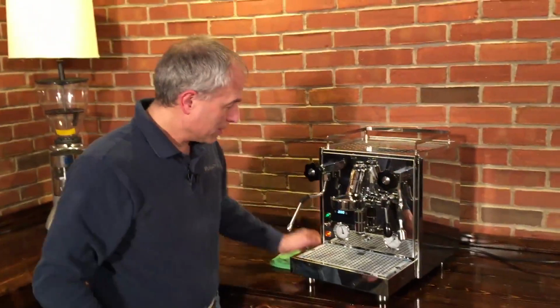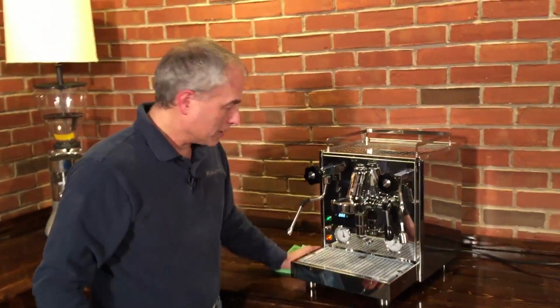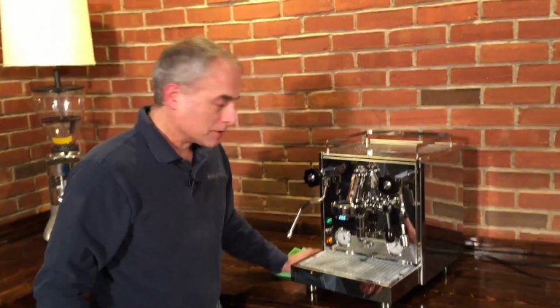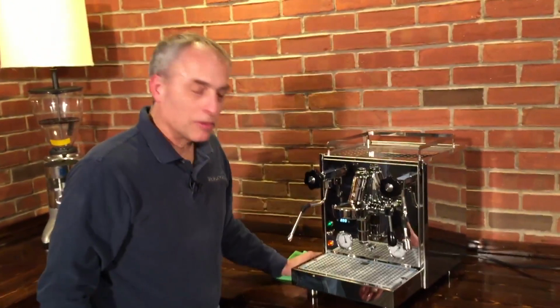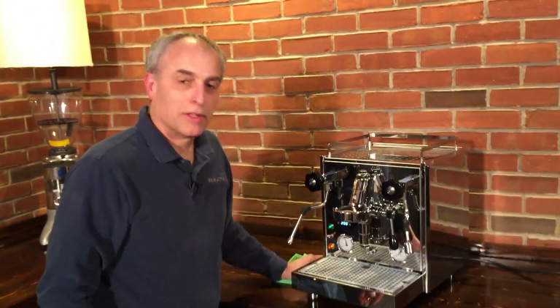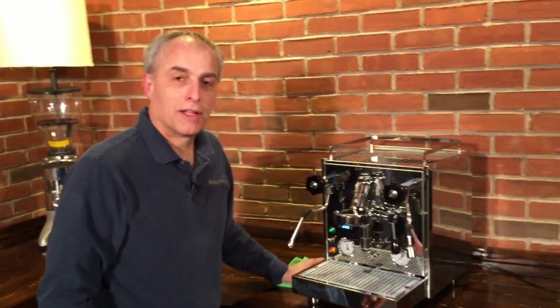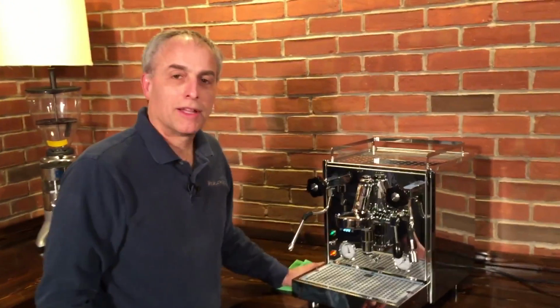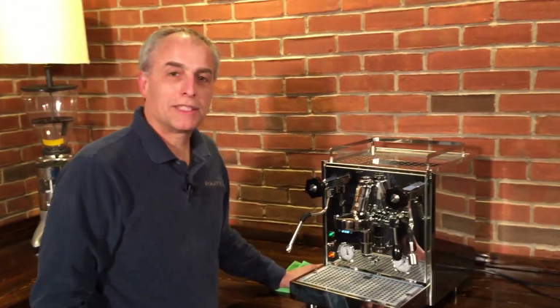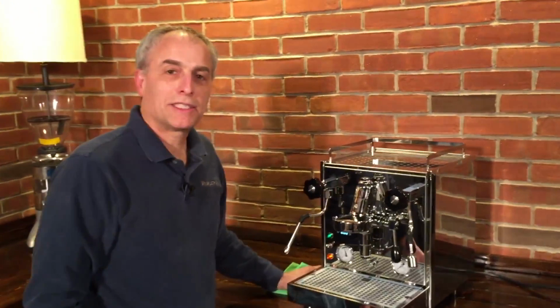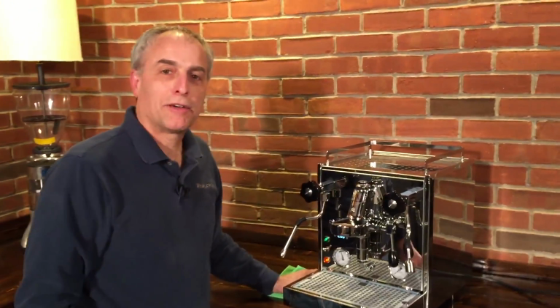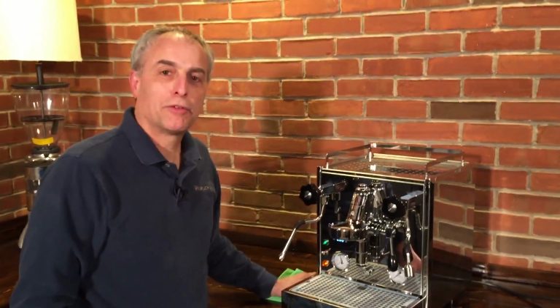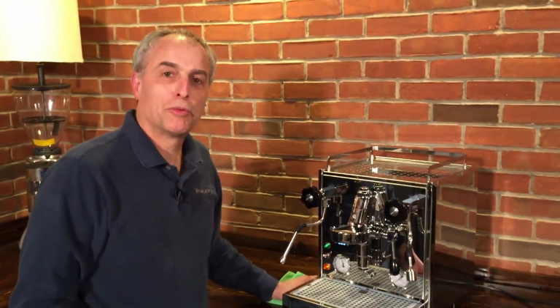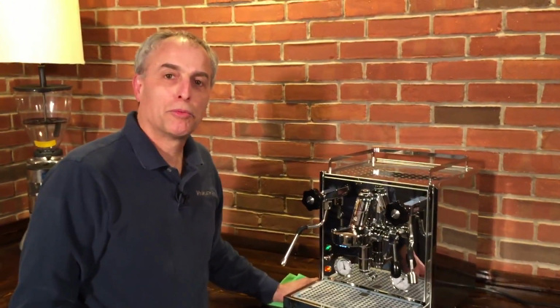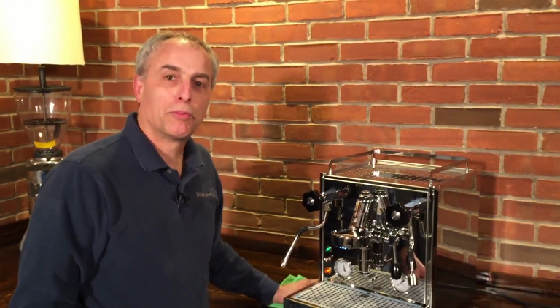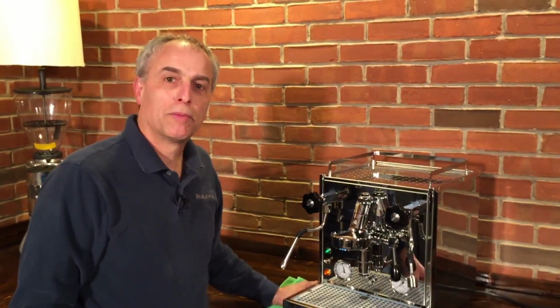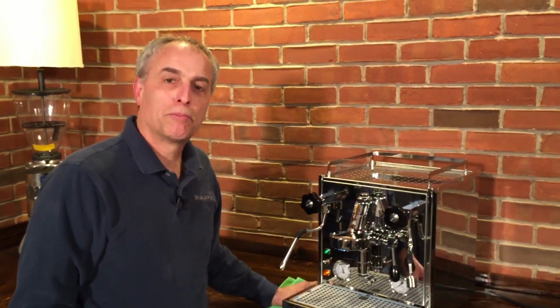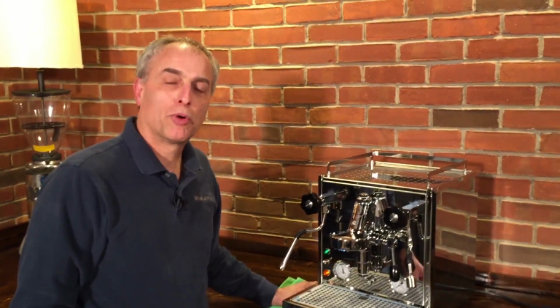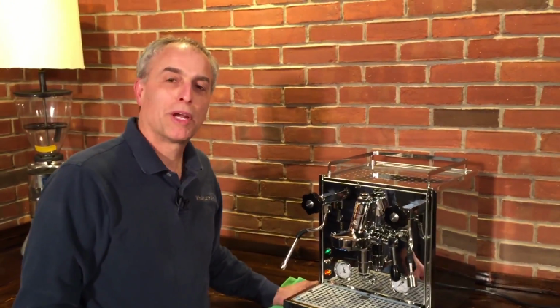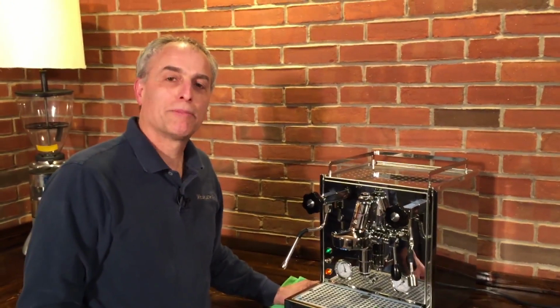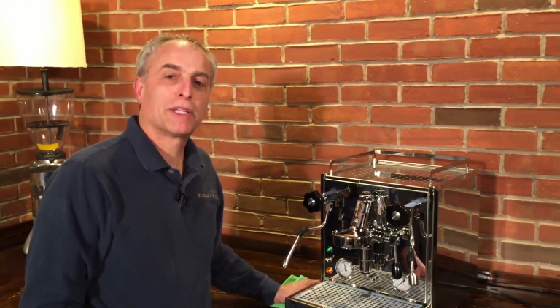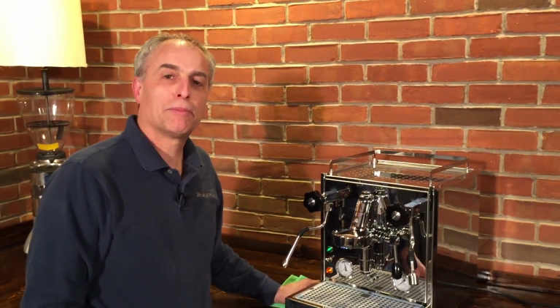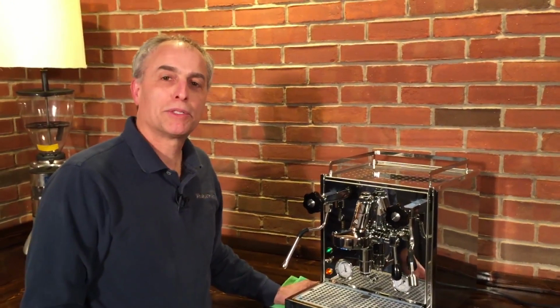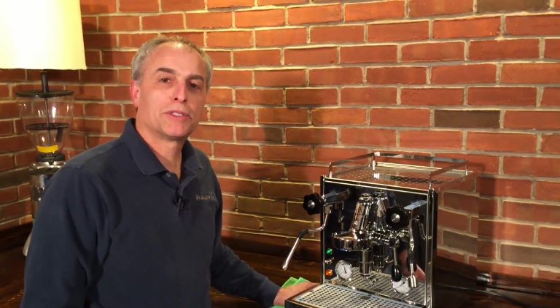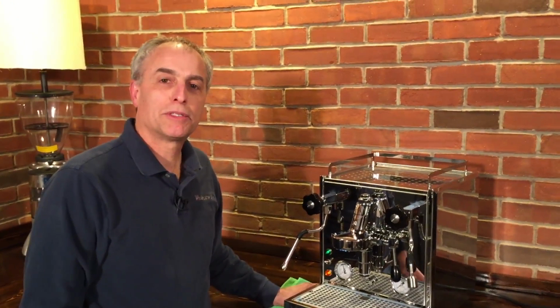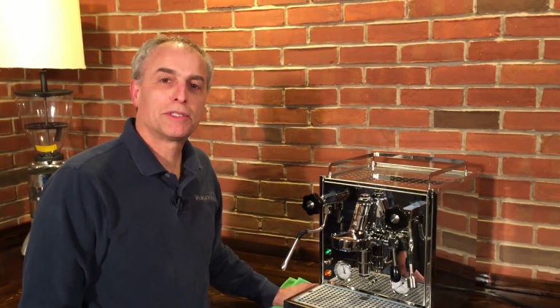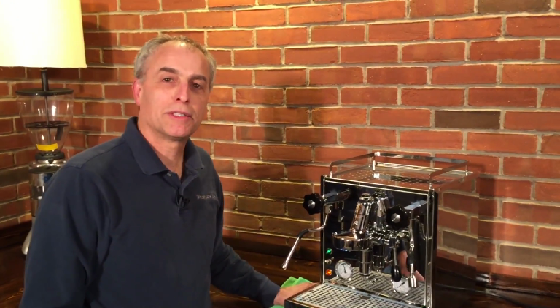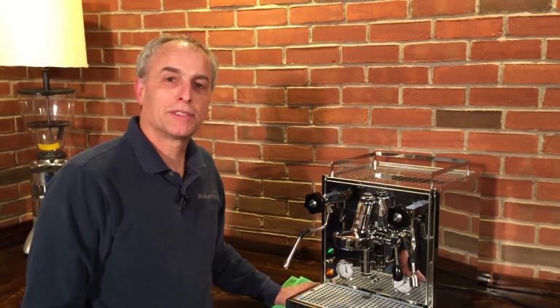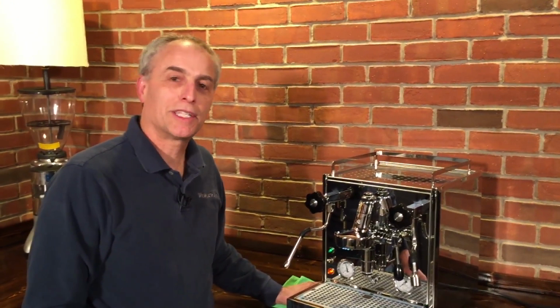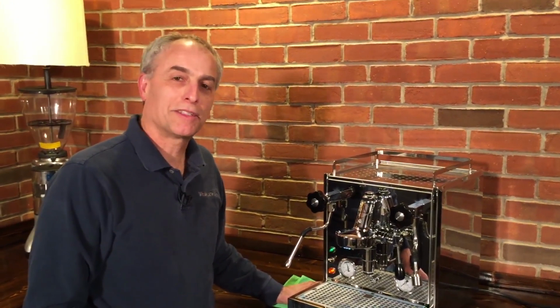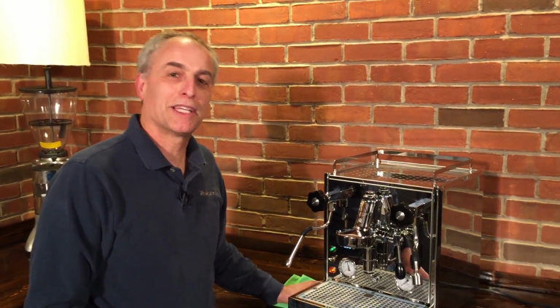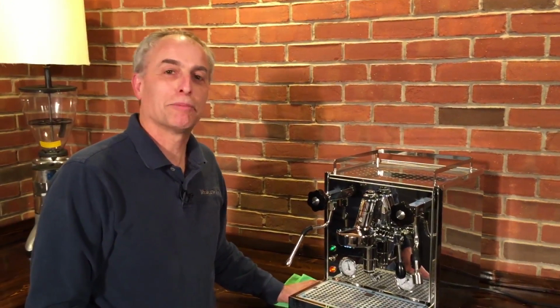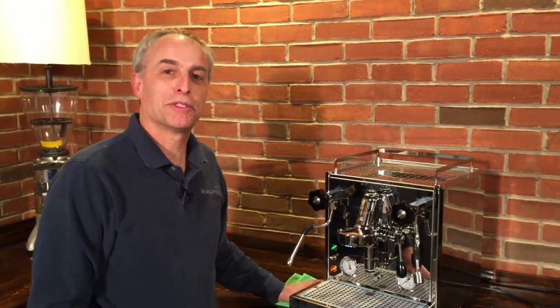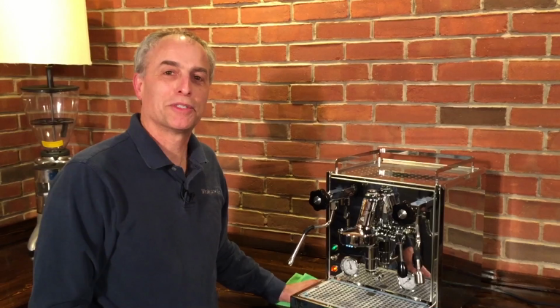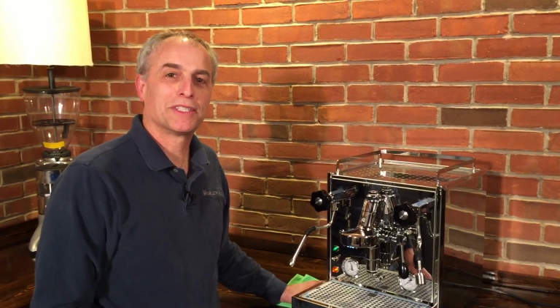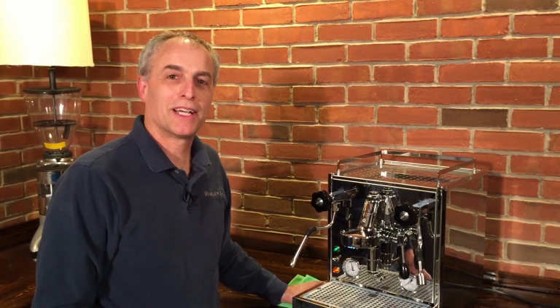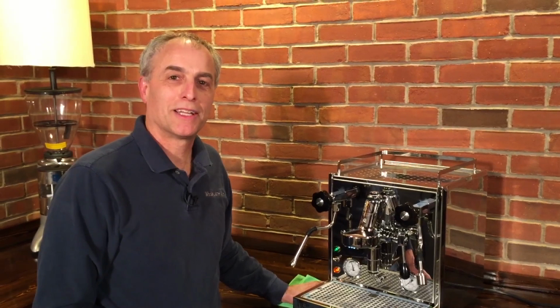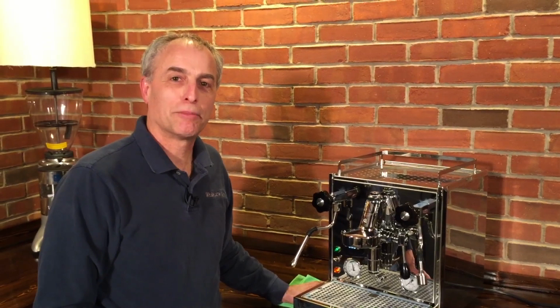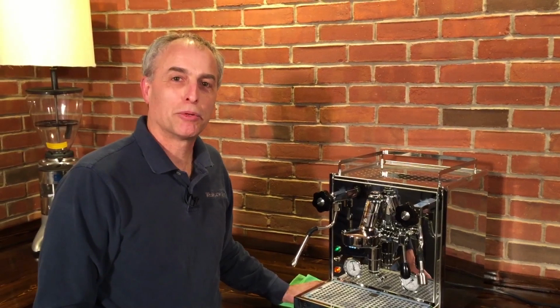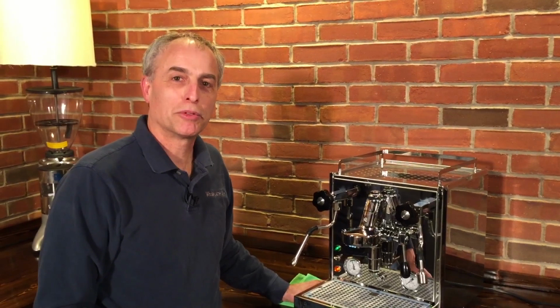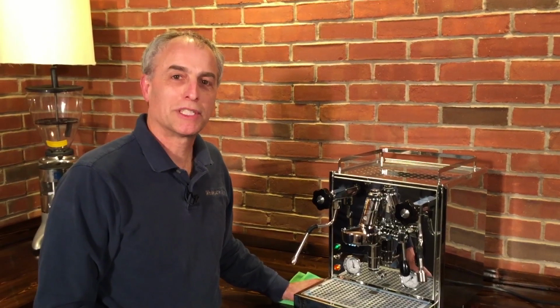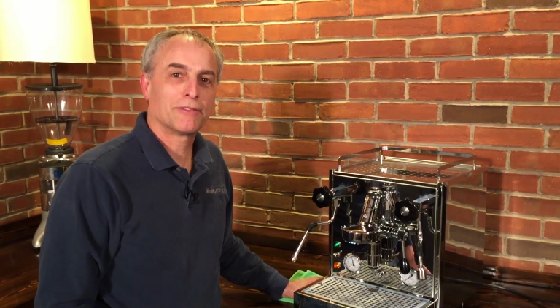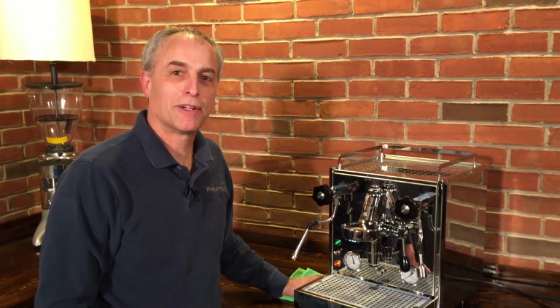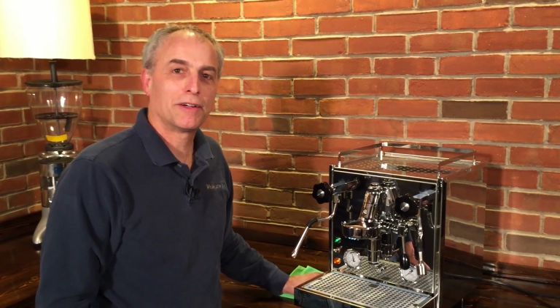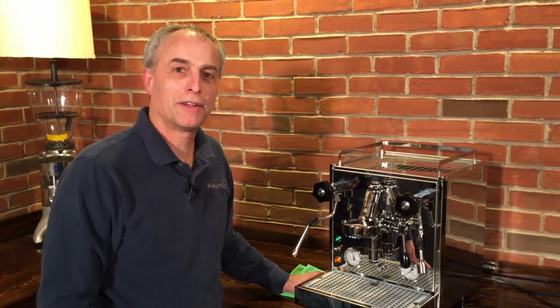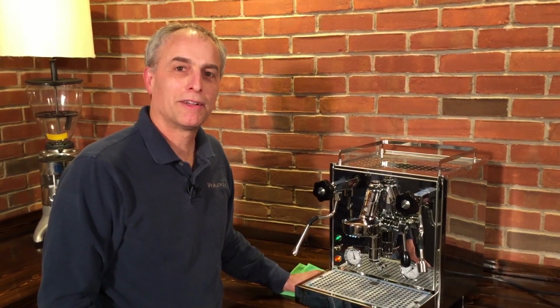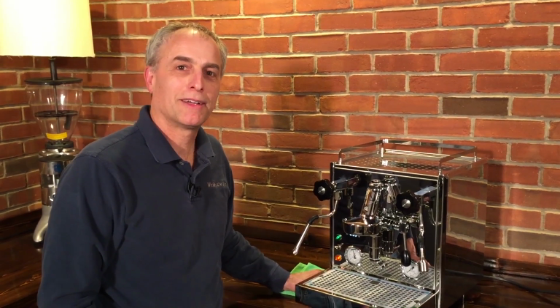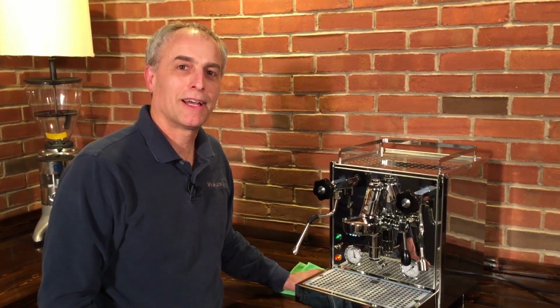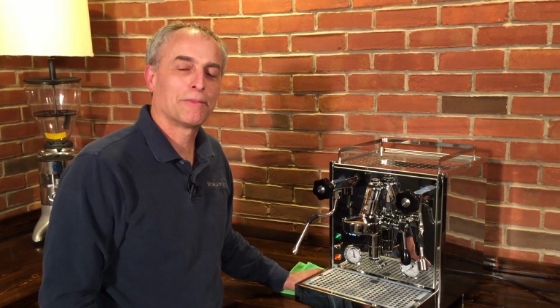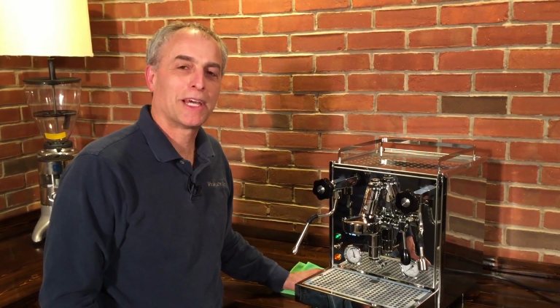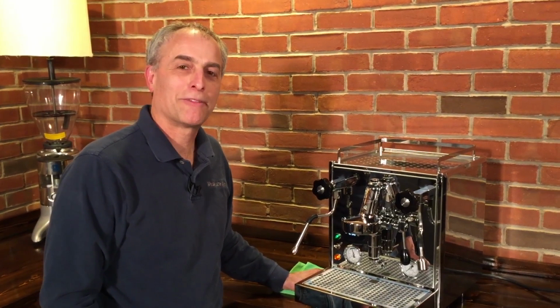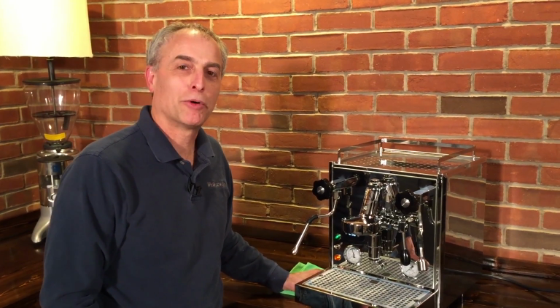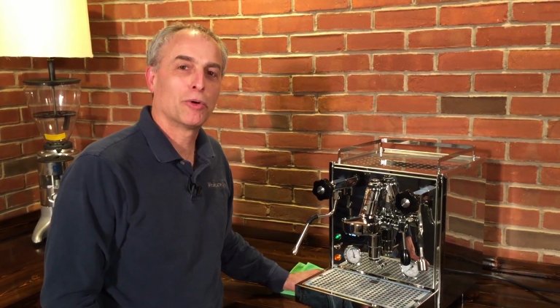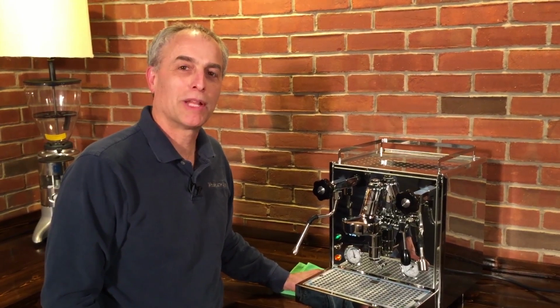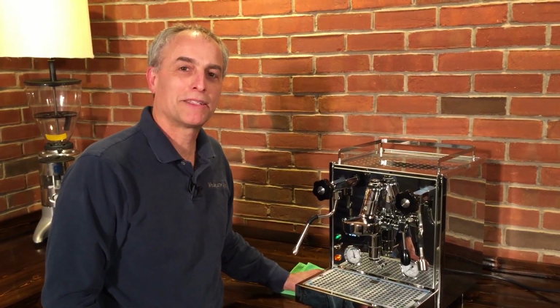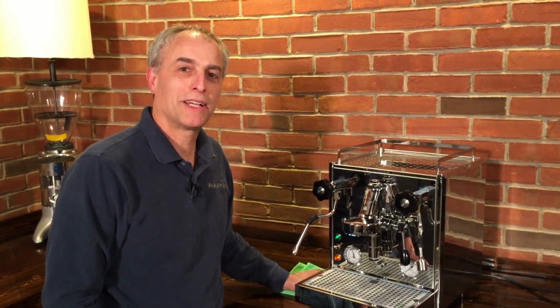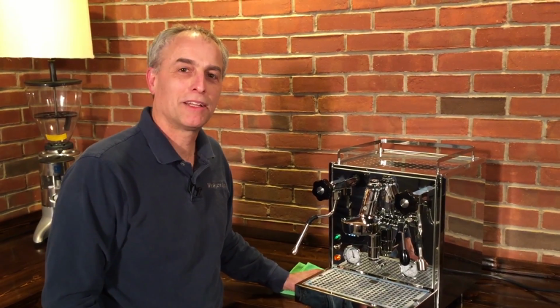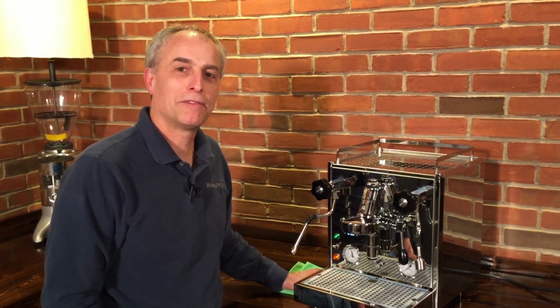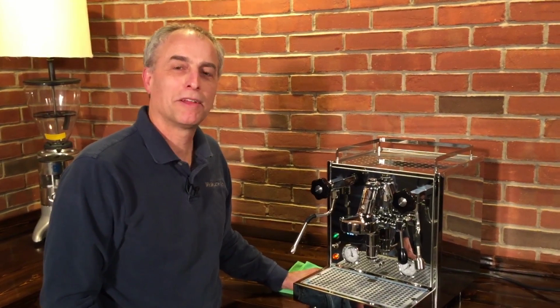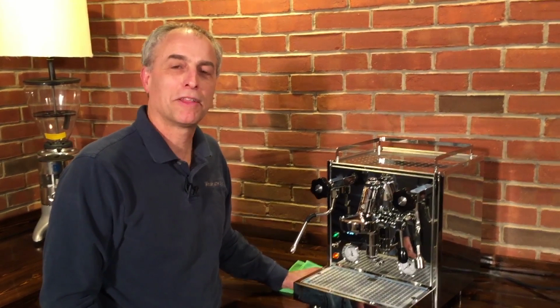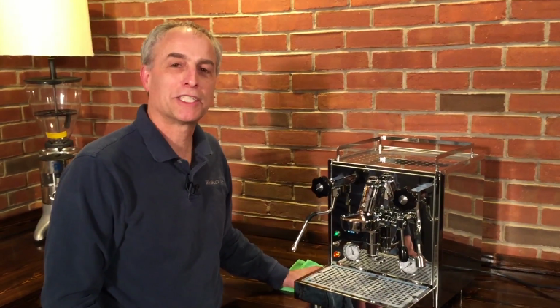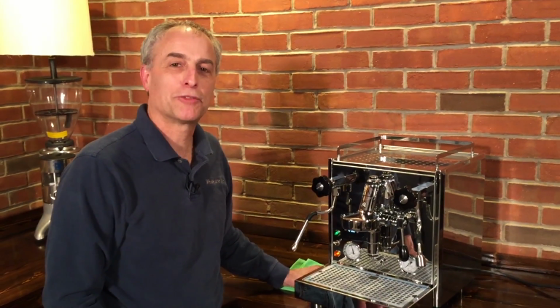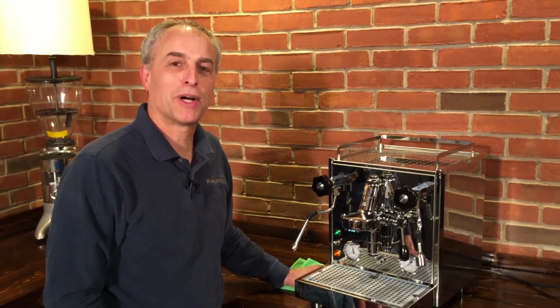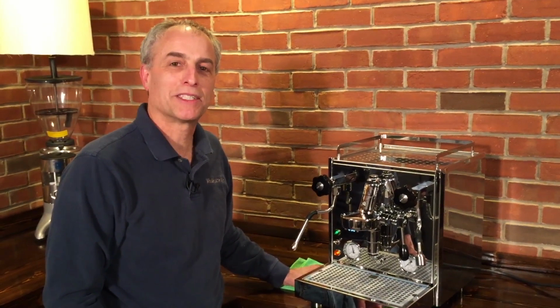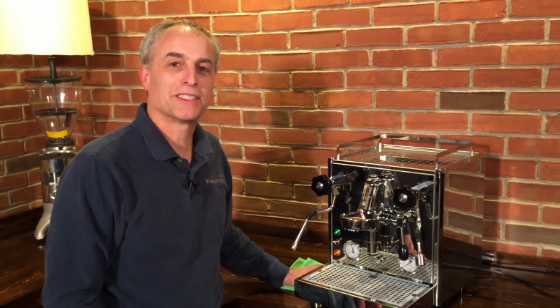So that's how to program and set the temperatures on the Pro 700. I'm Todd from Whole Latte Love — thanks for watching.